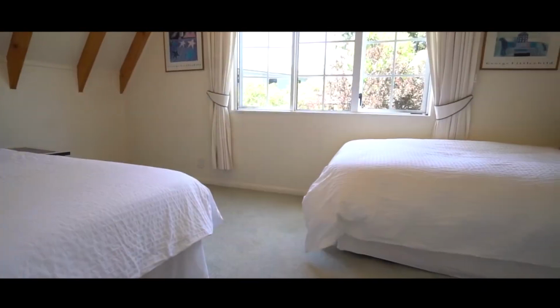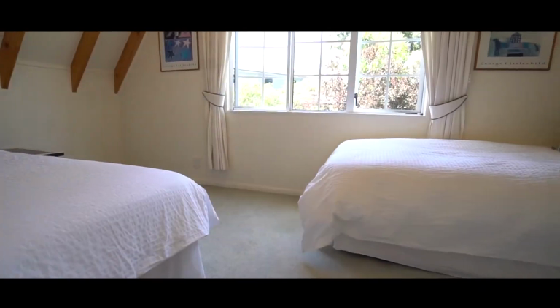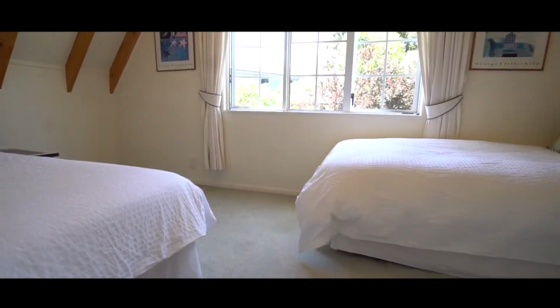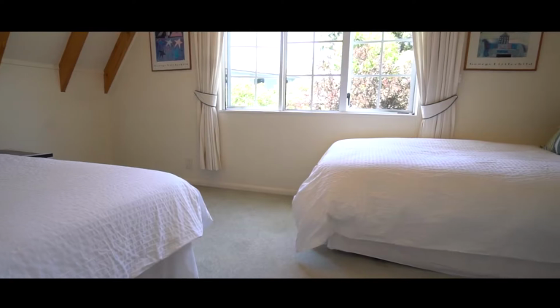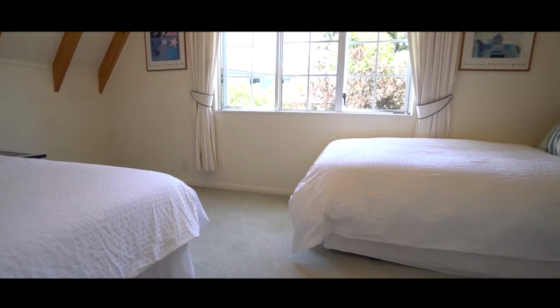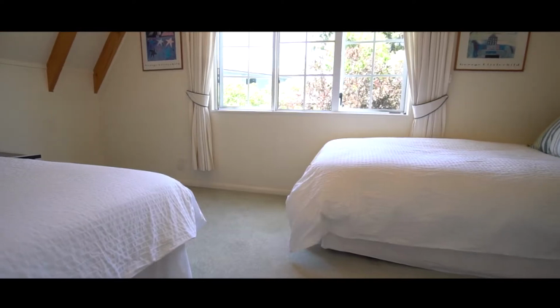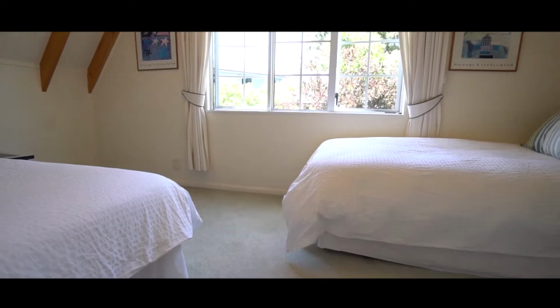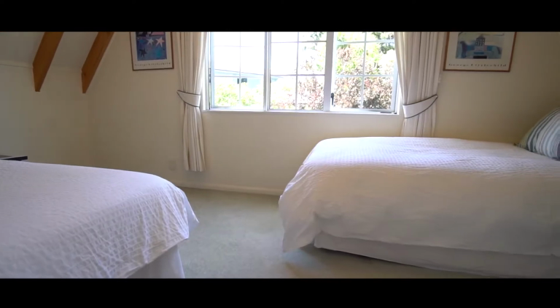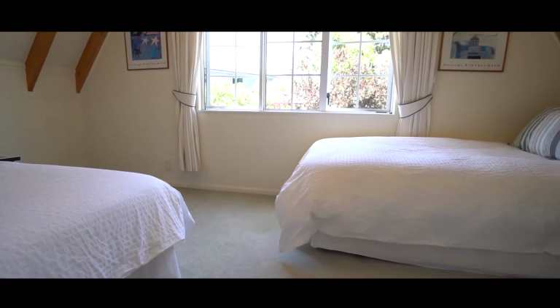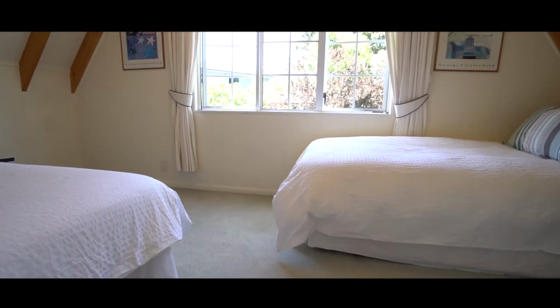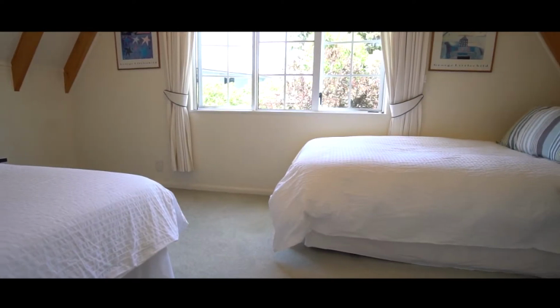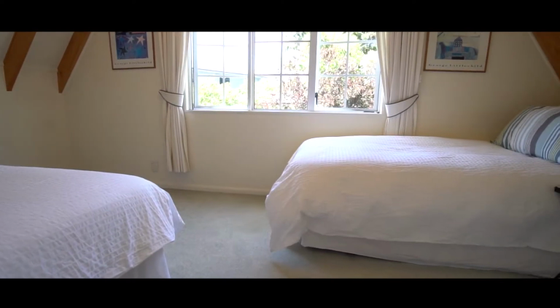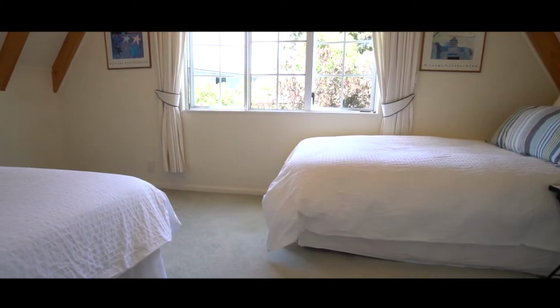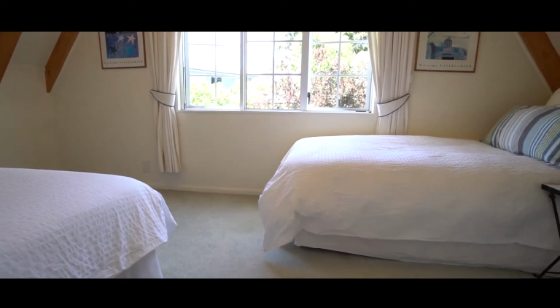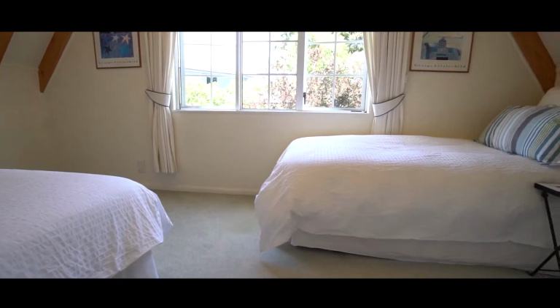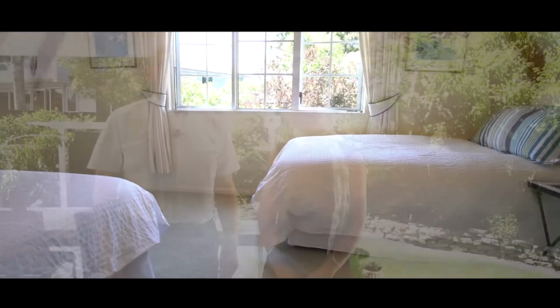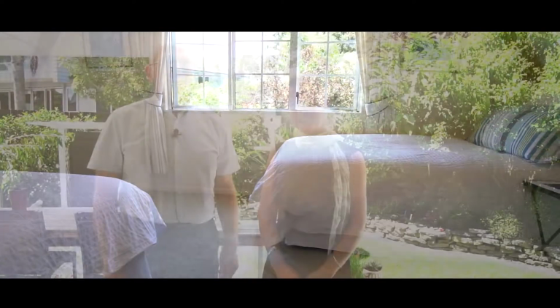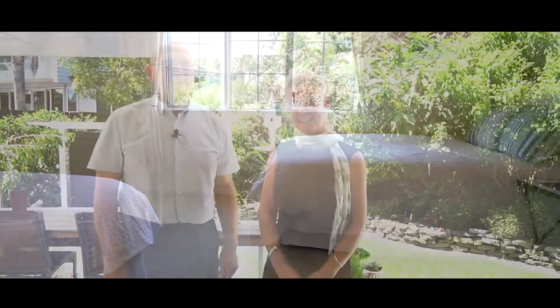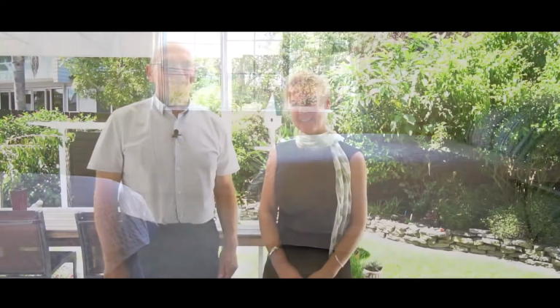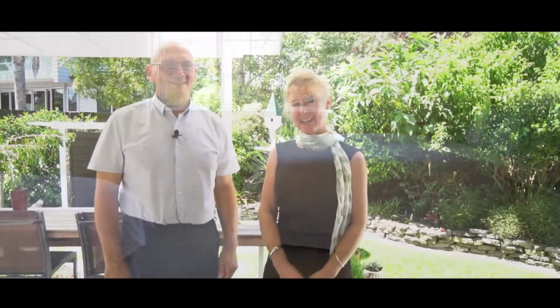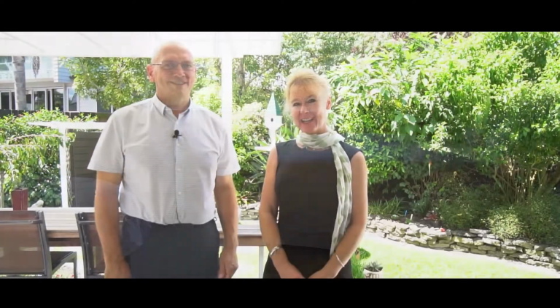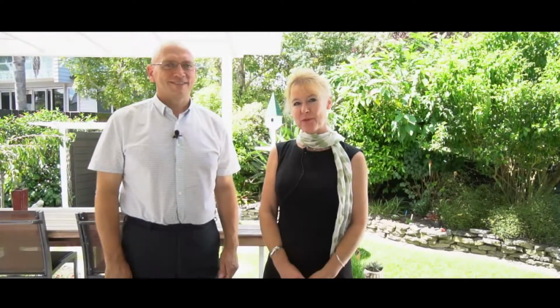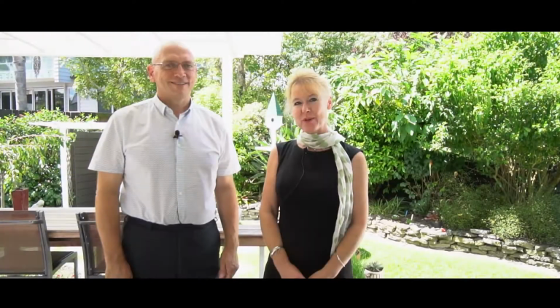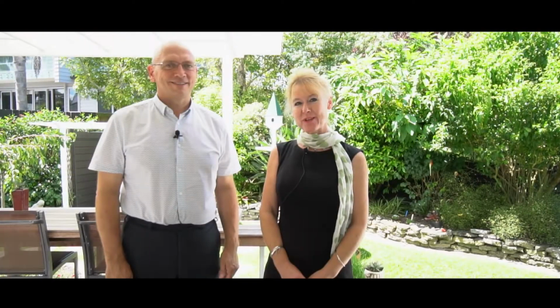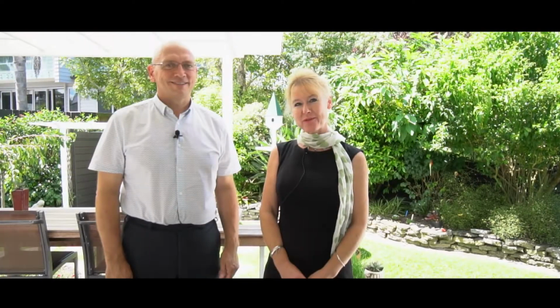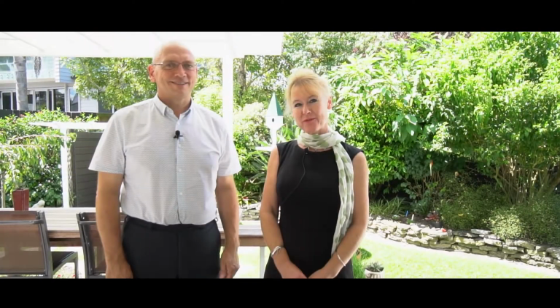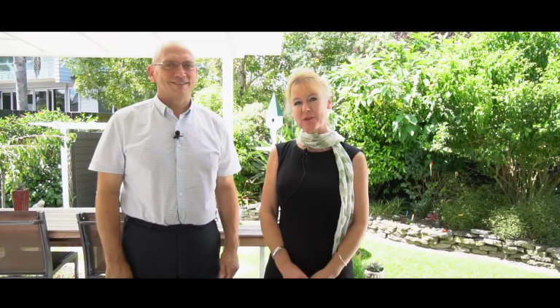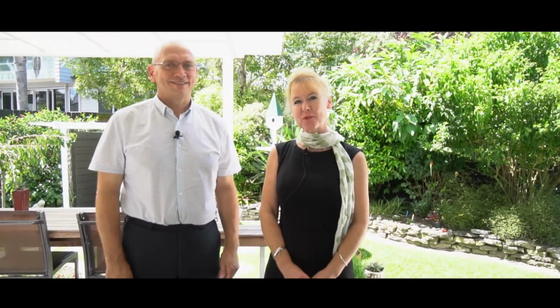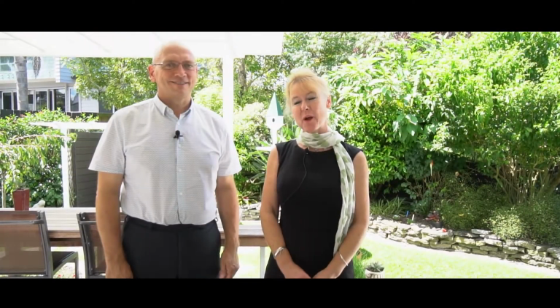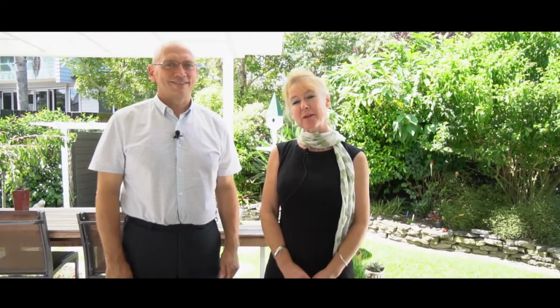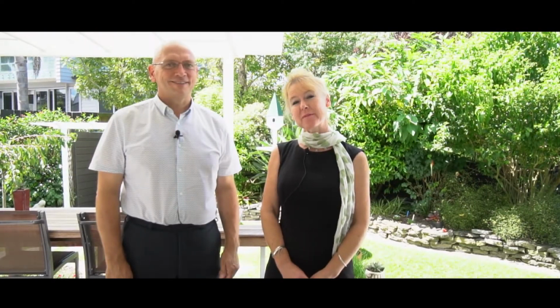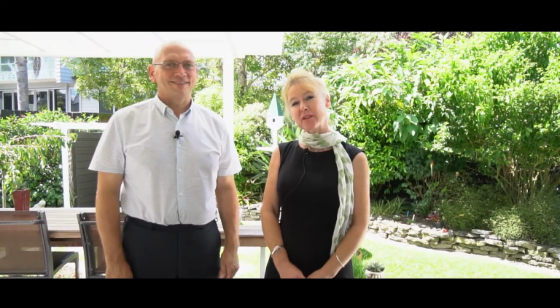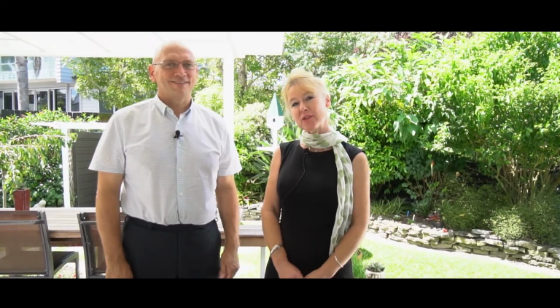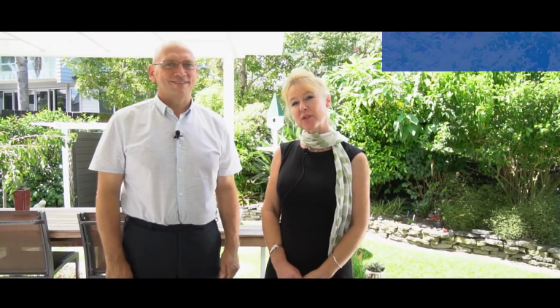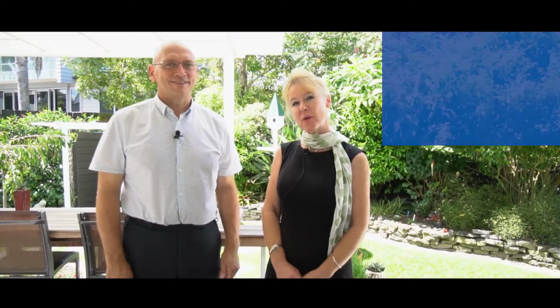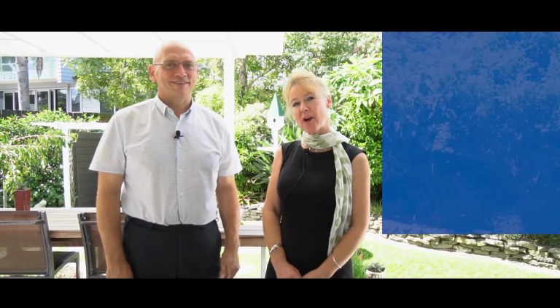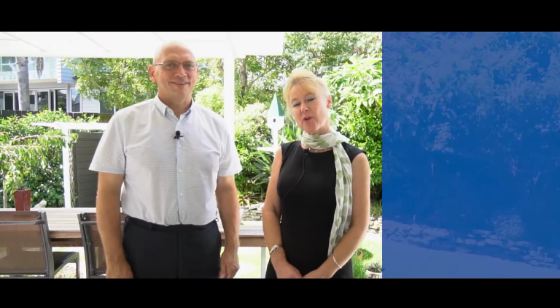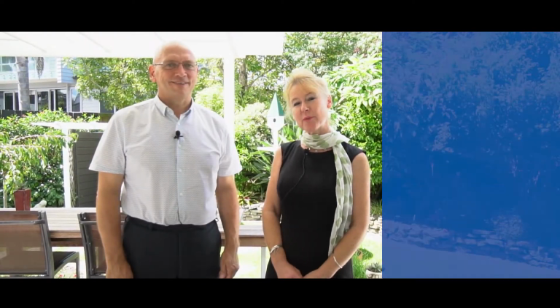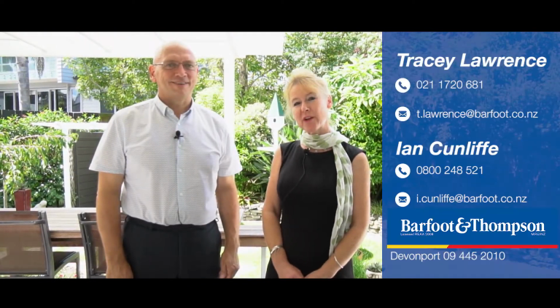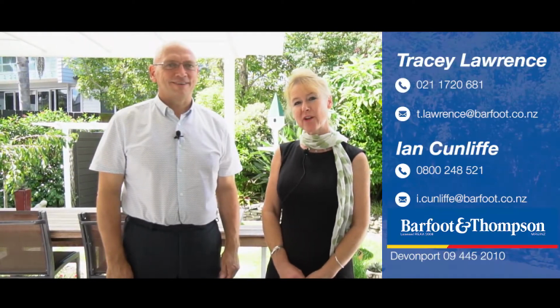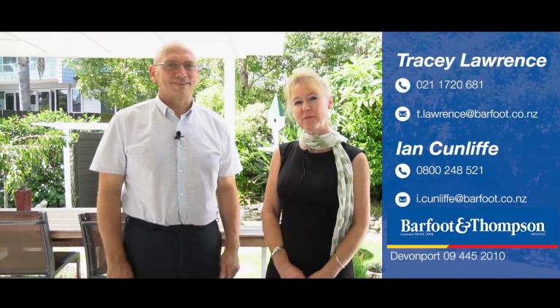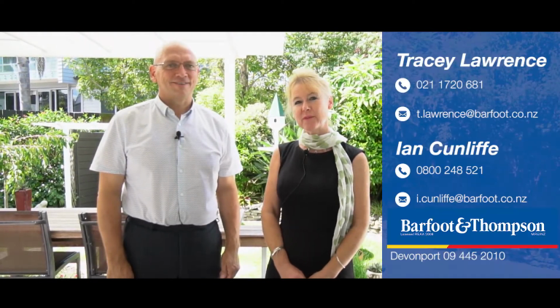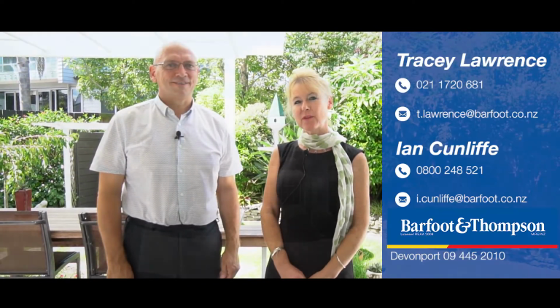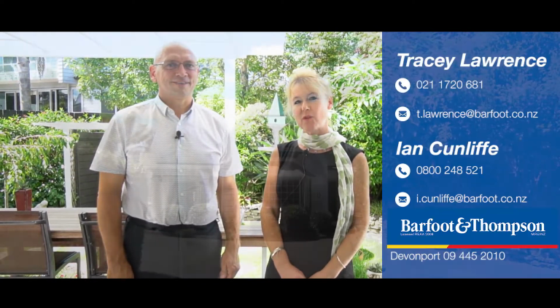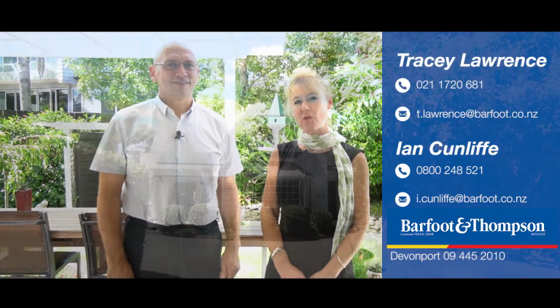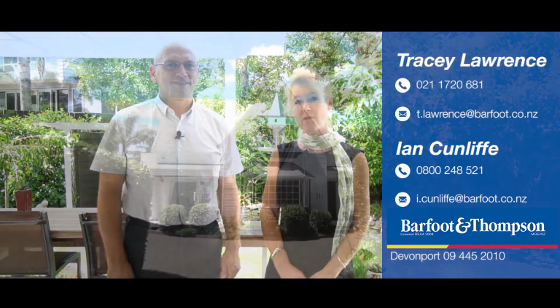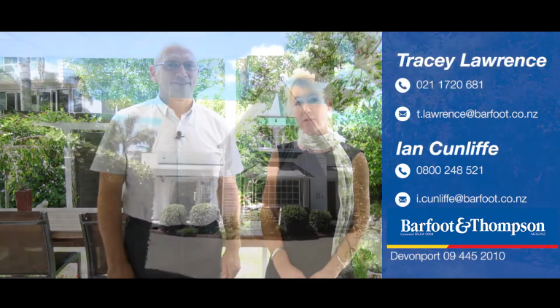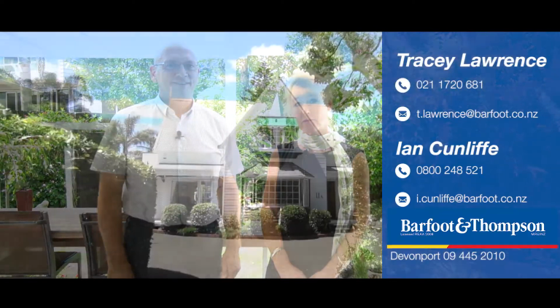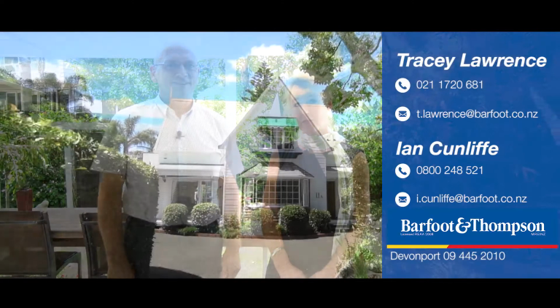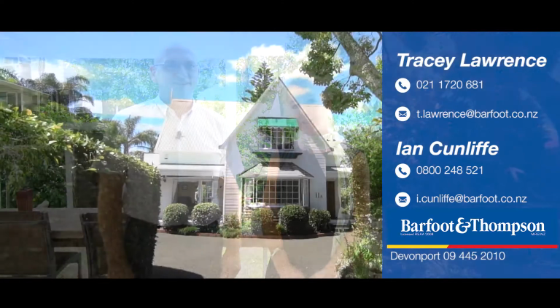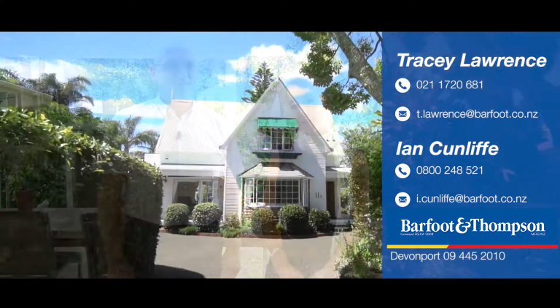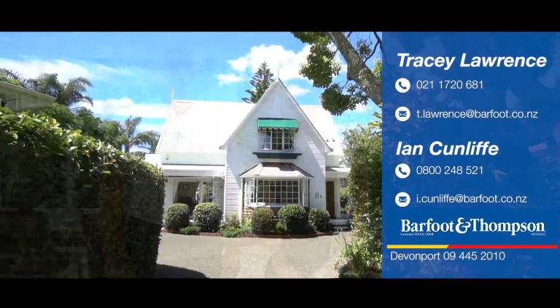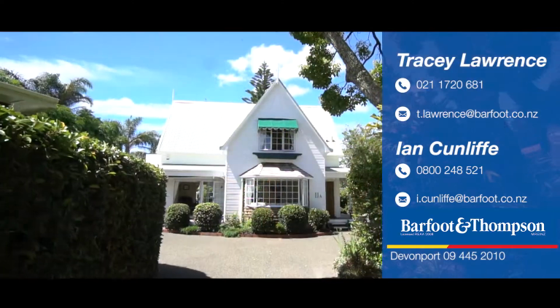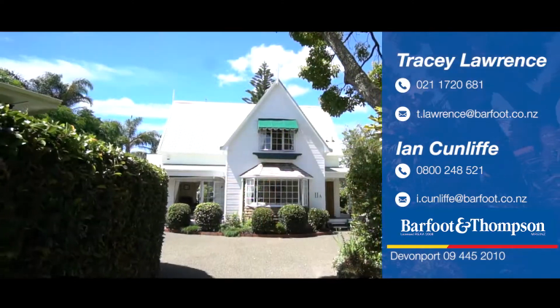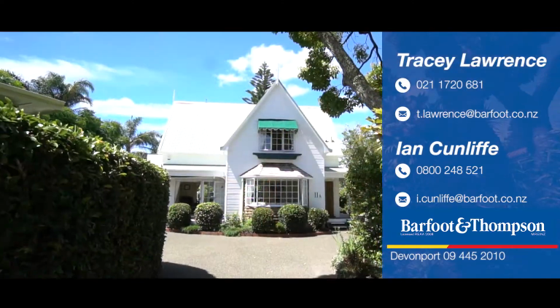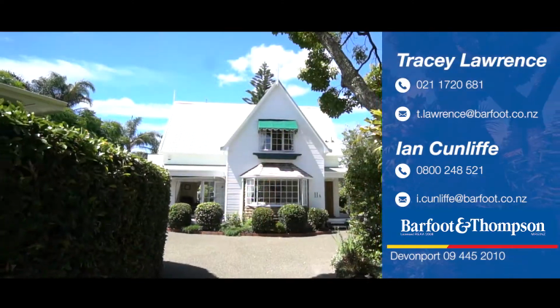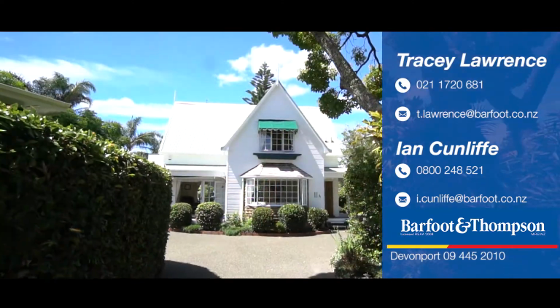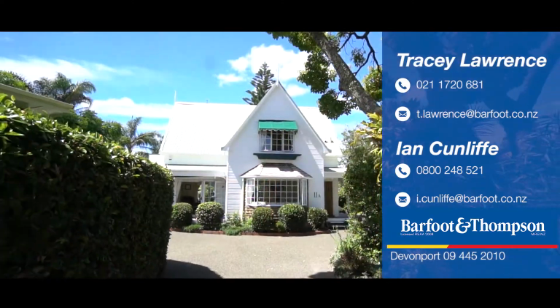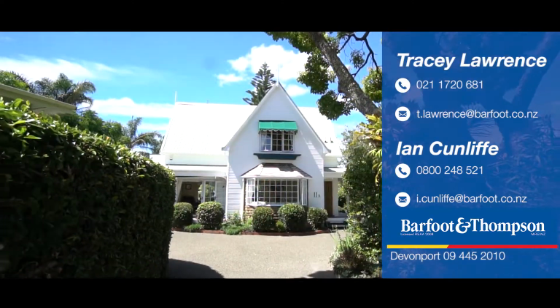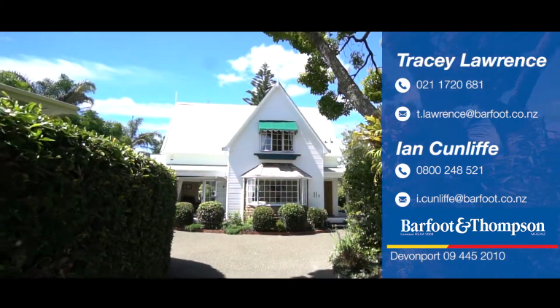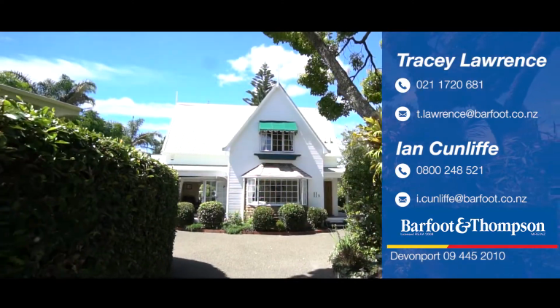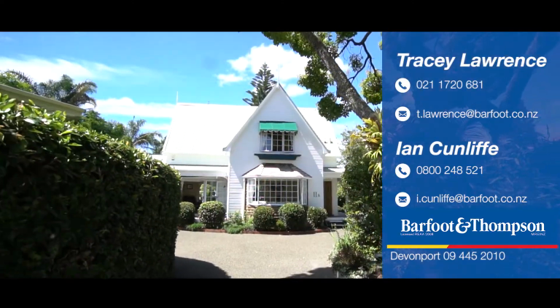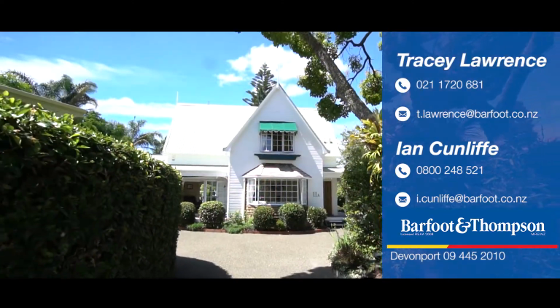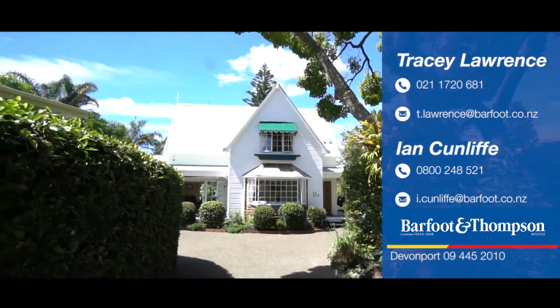I'm Tracey and I'm Ian. We look forward to welcoming you to our open homes, or feel free to call anytime for a private viewing.